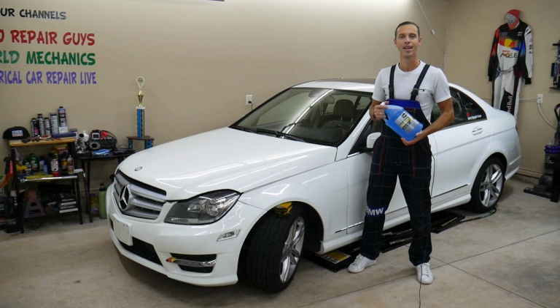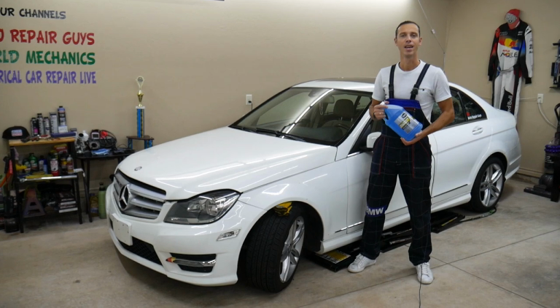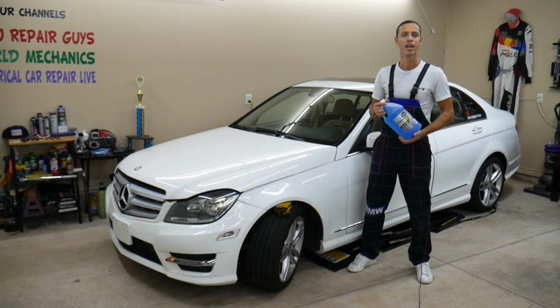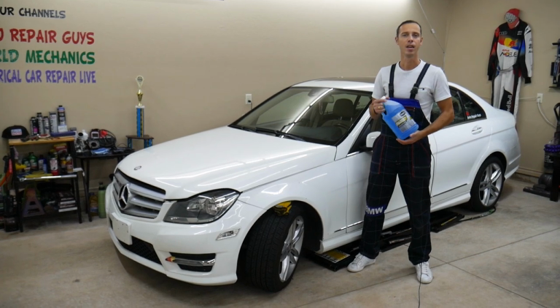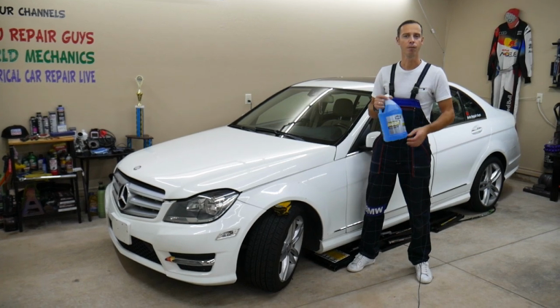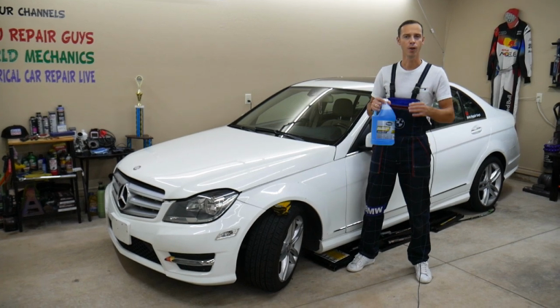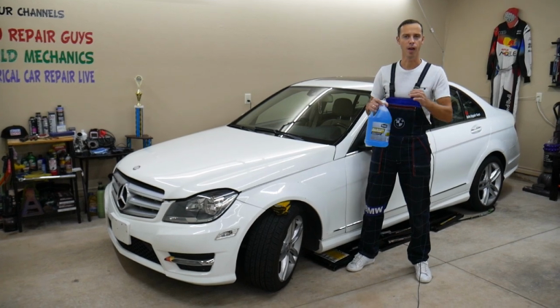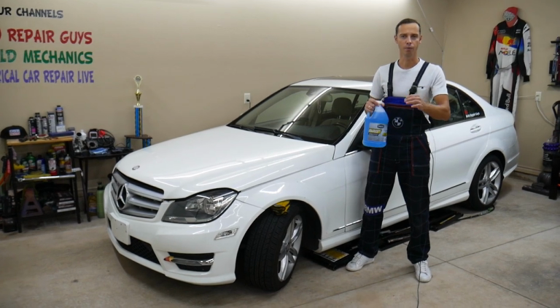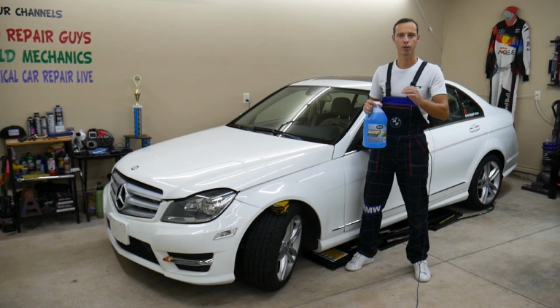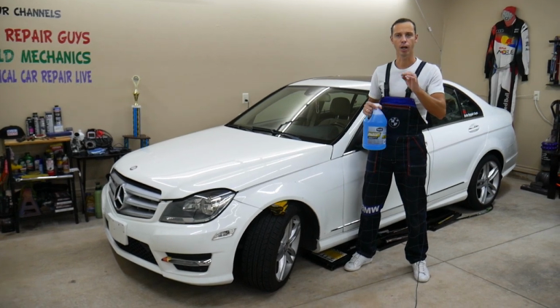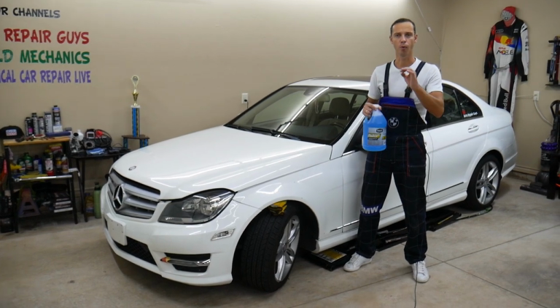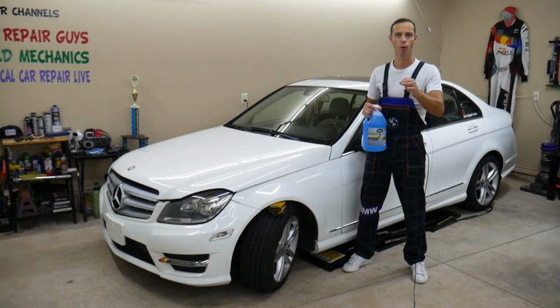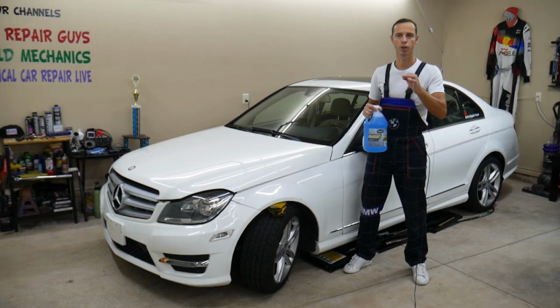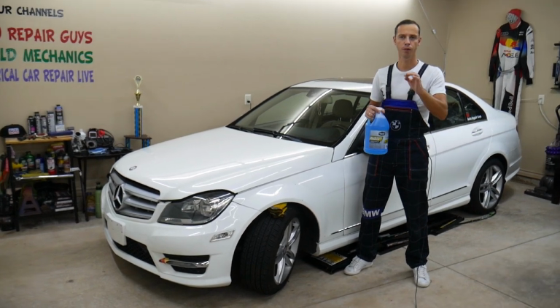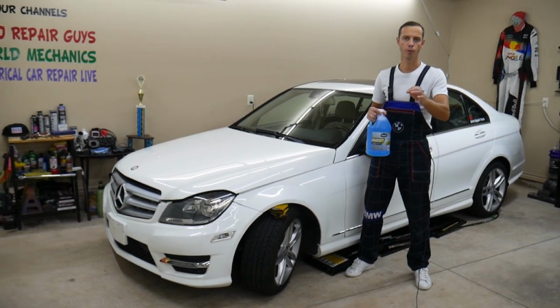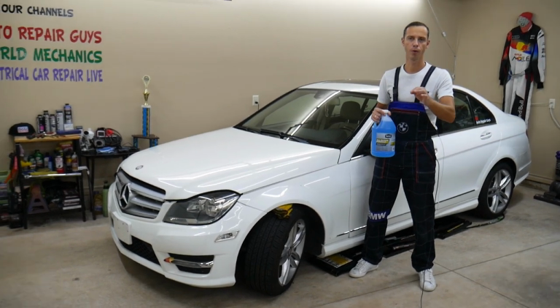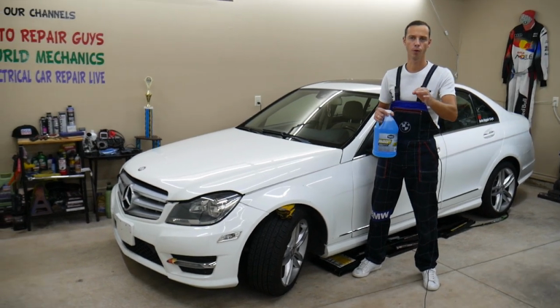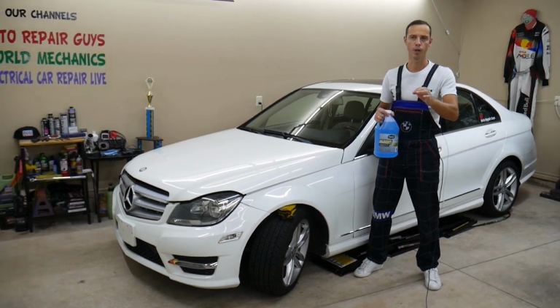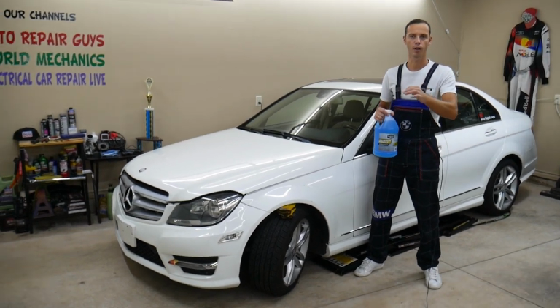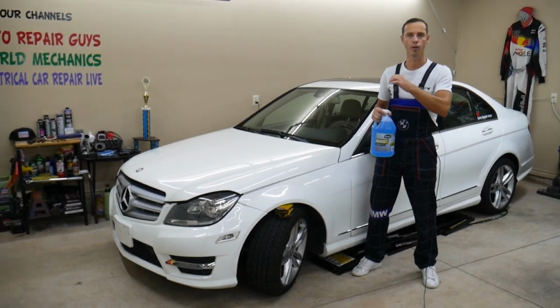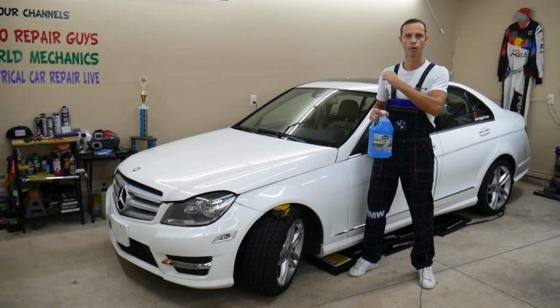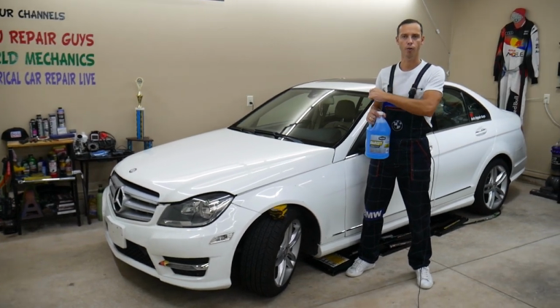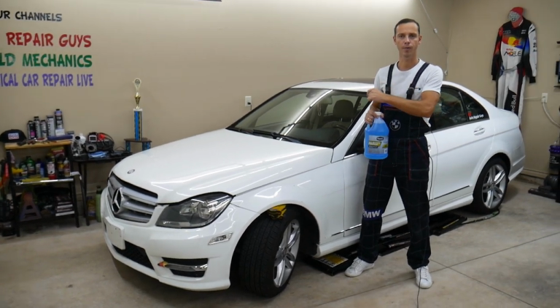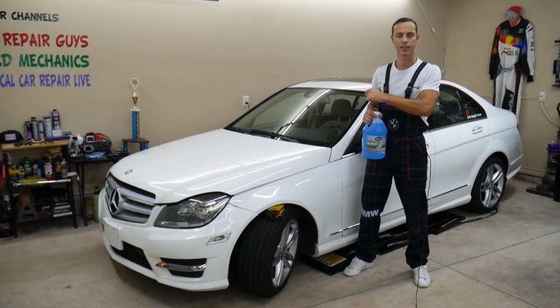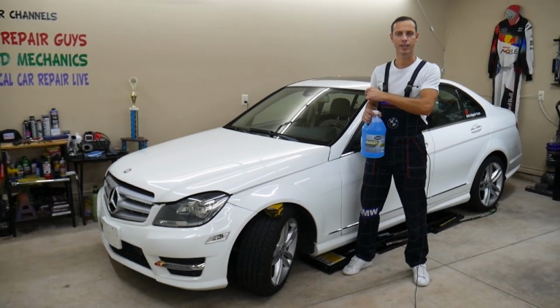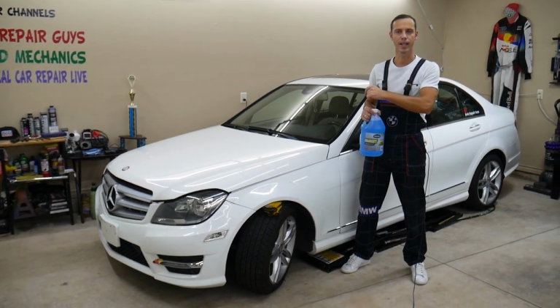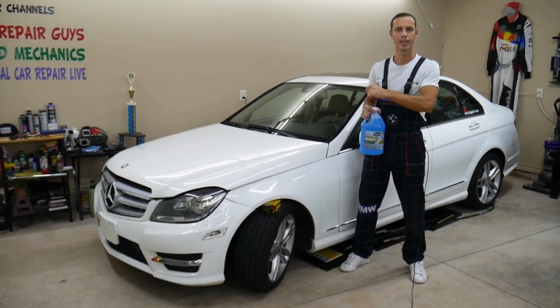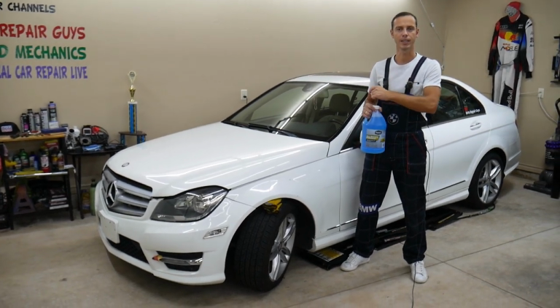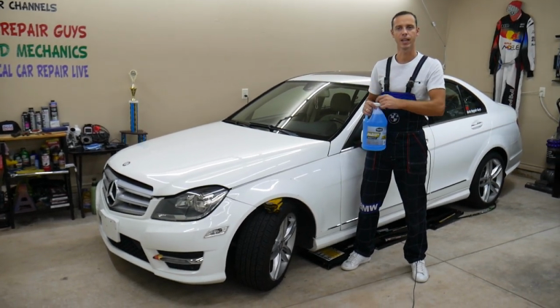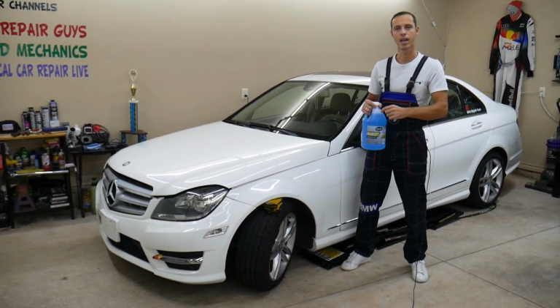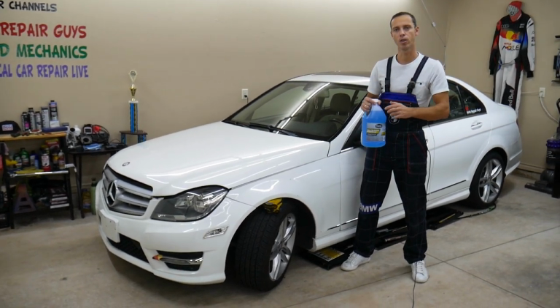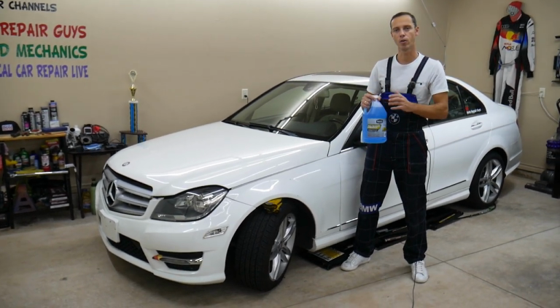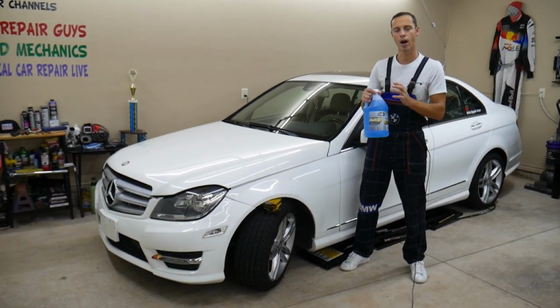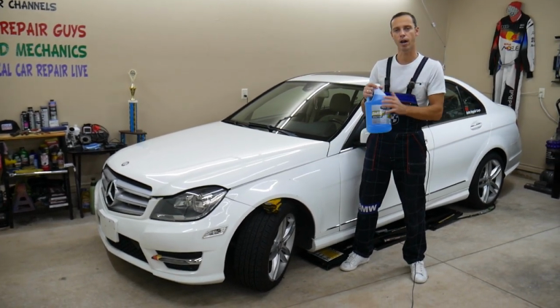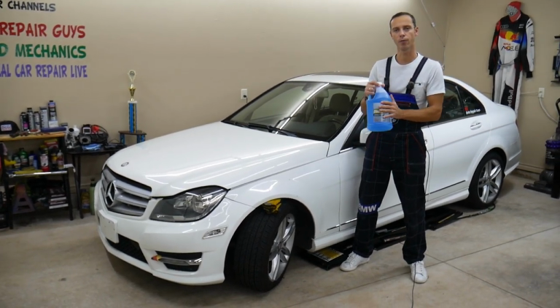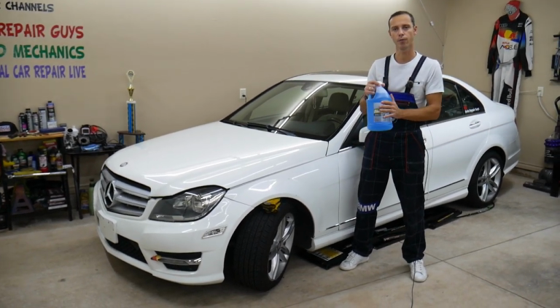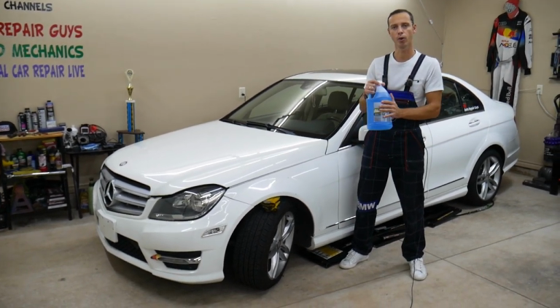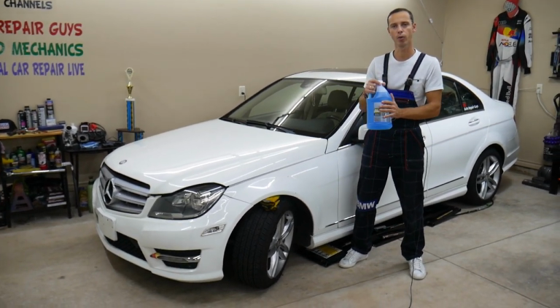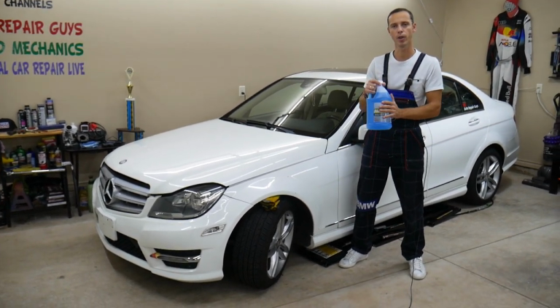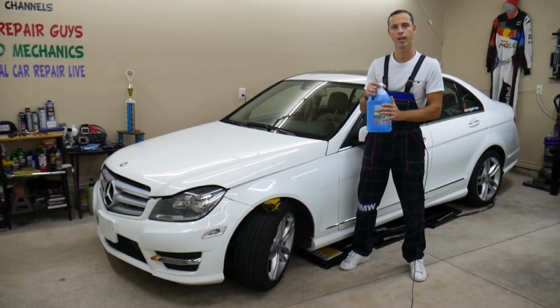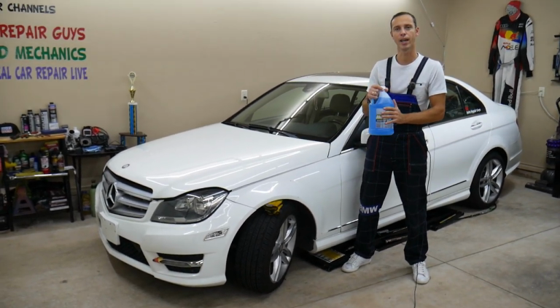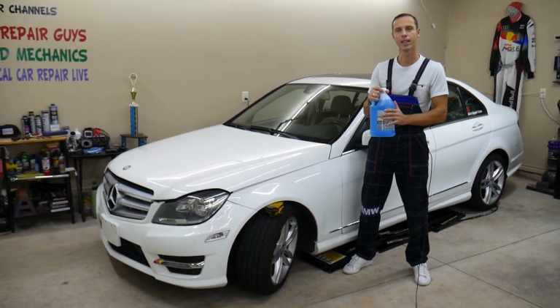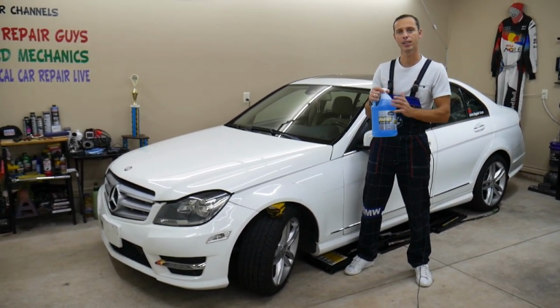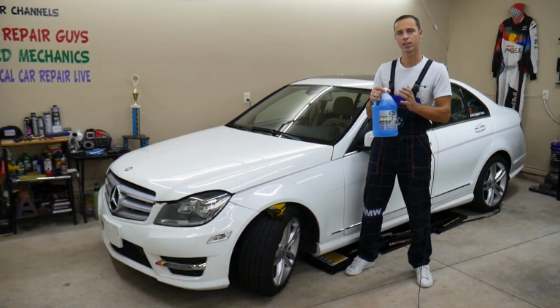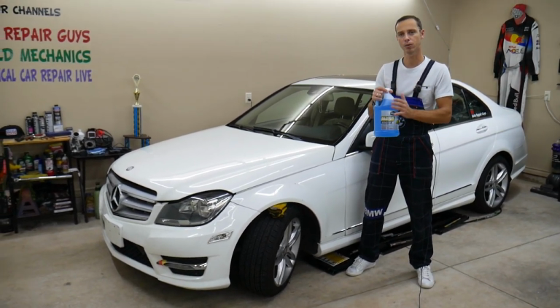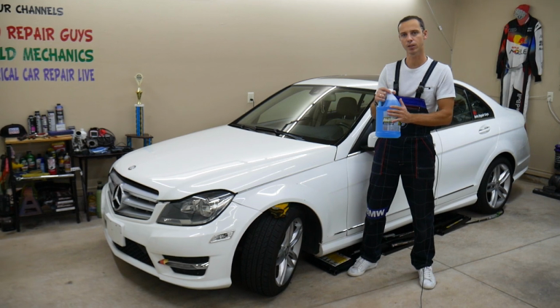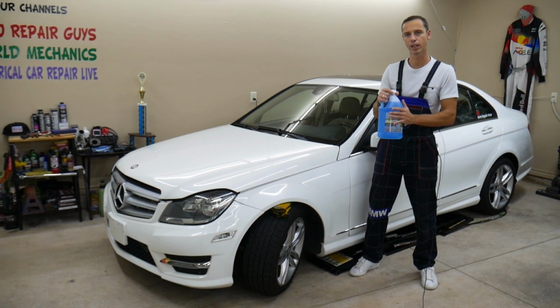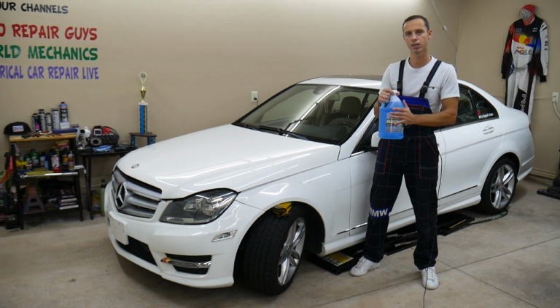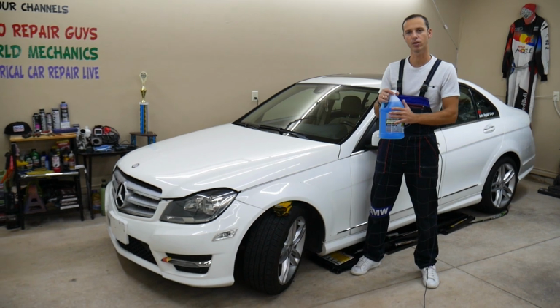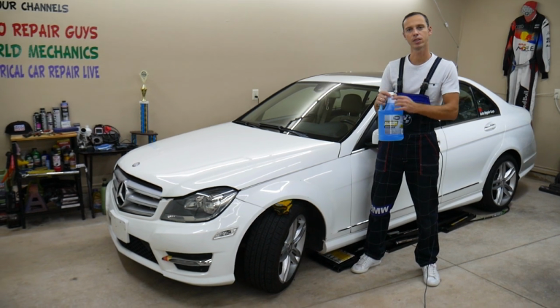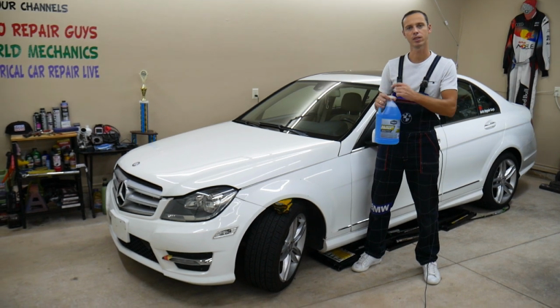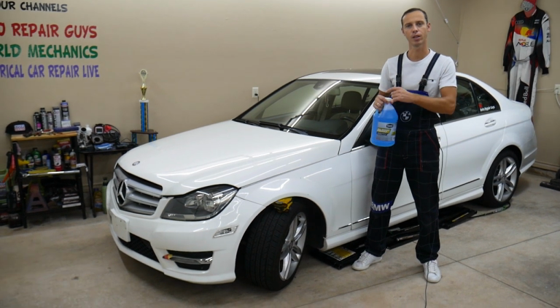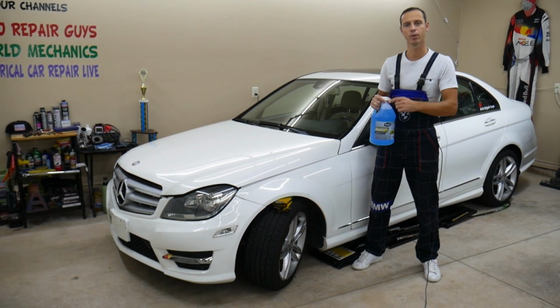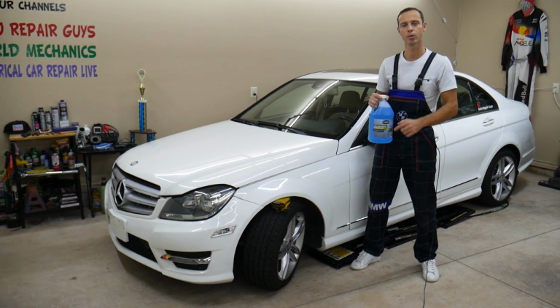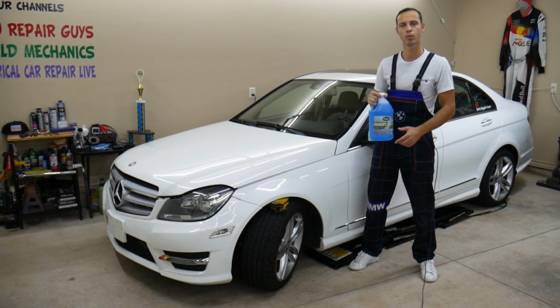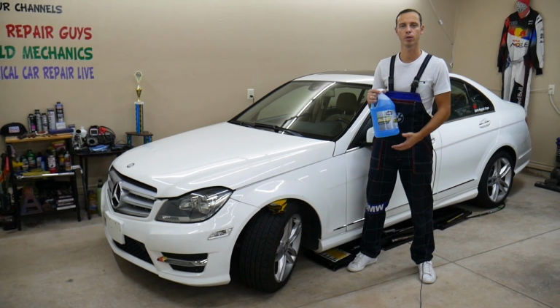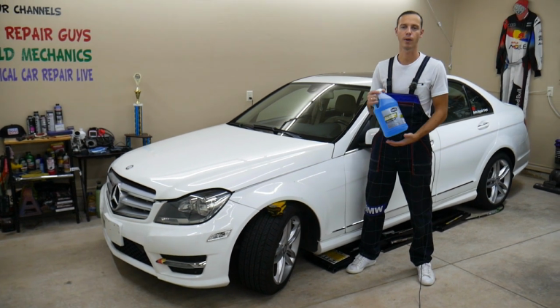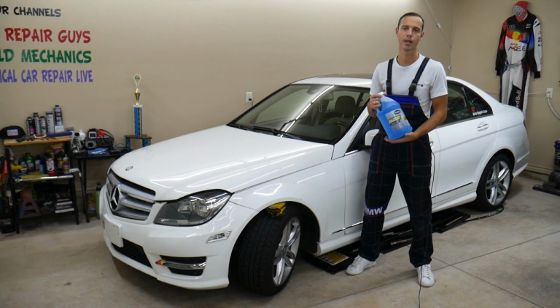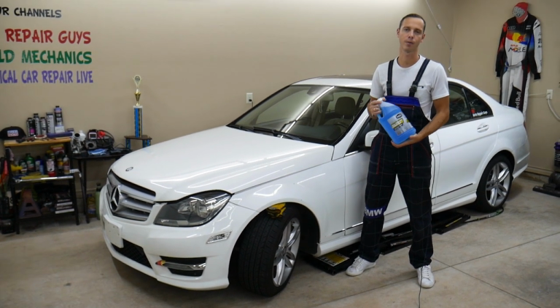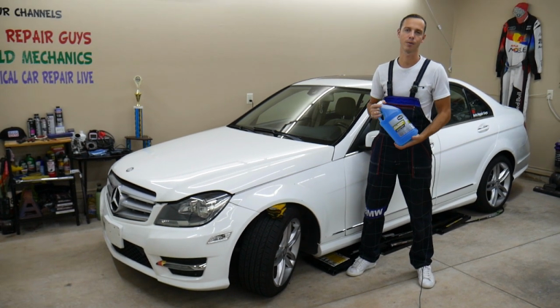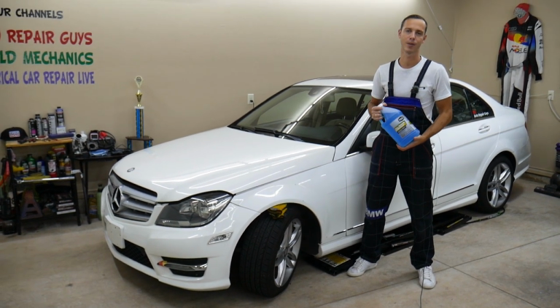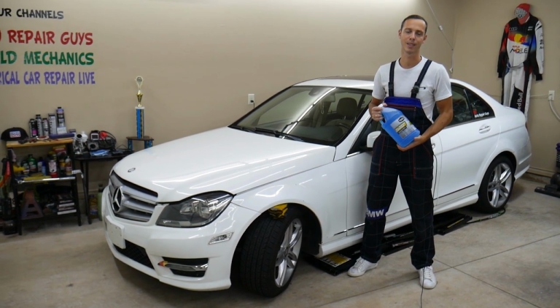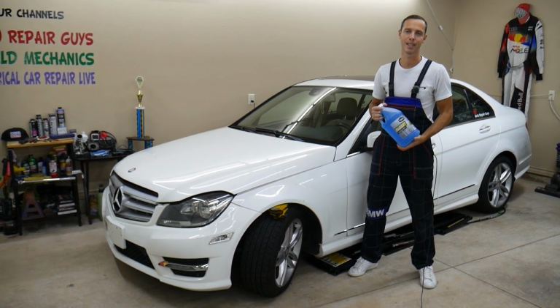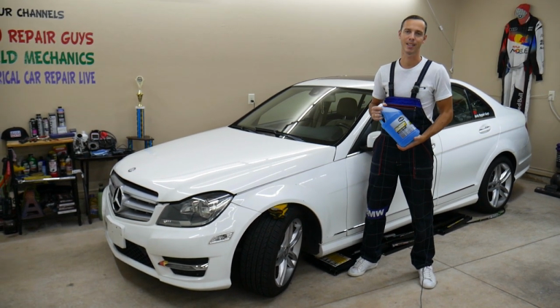If you have 'check washer fluid' on your Mercedes and you add fluid and it still stays on, stay with us — we'll explain how to fix that.